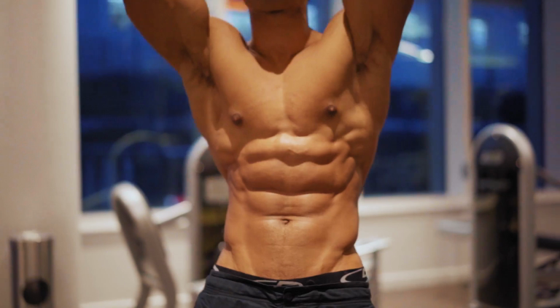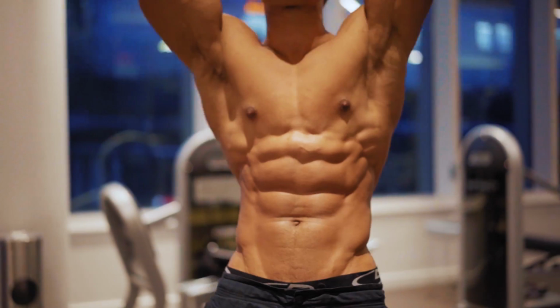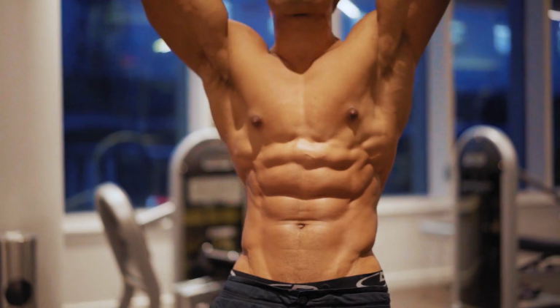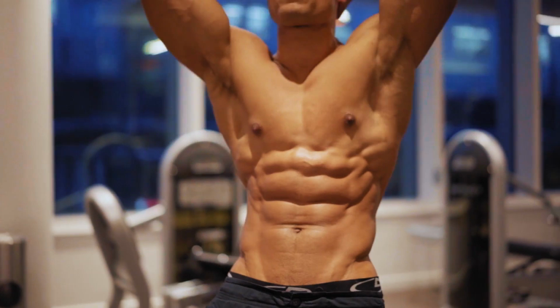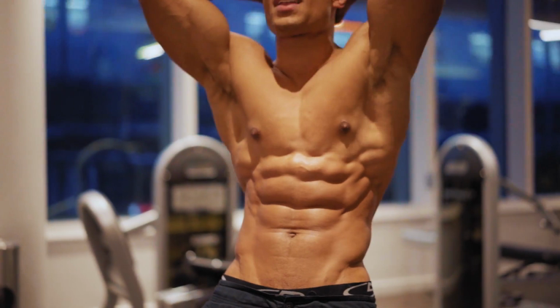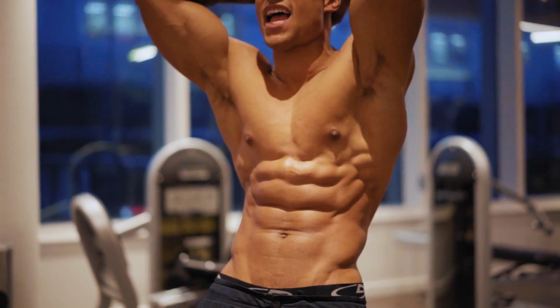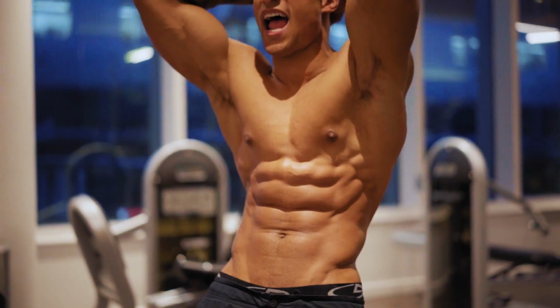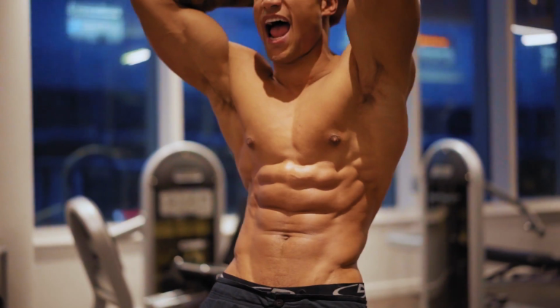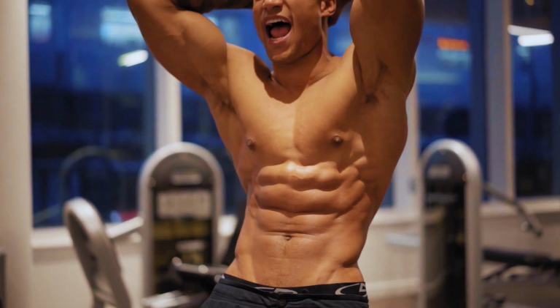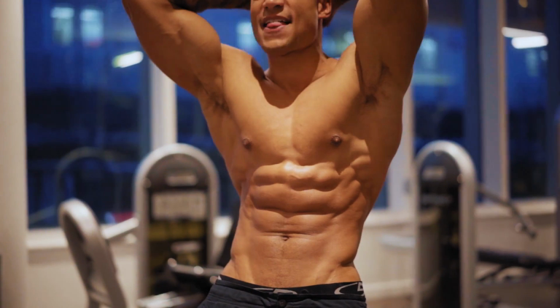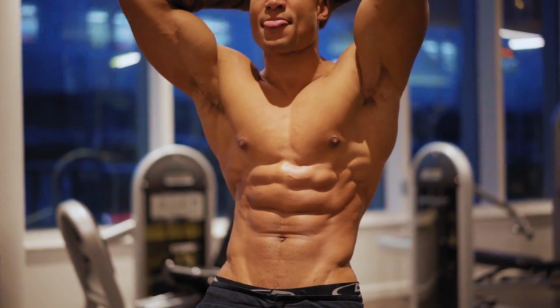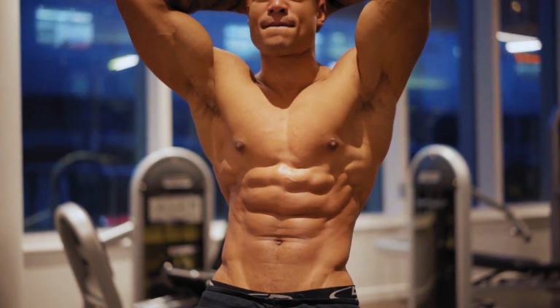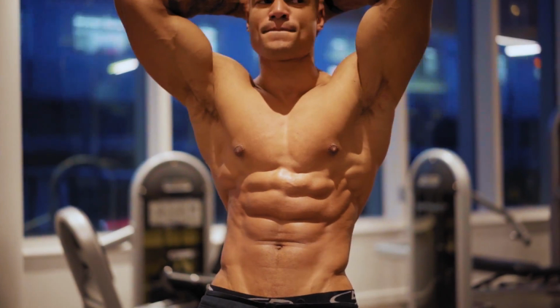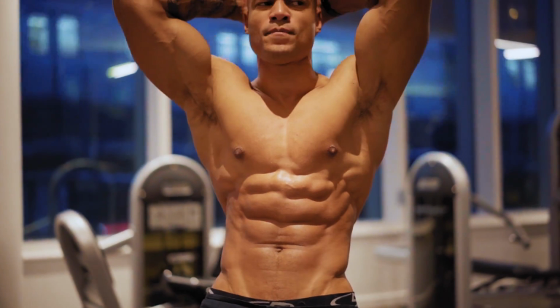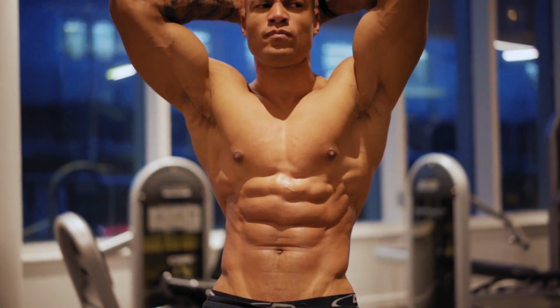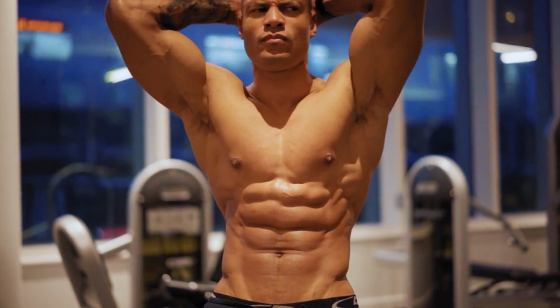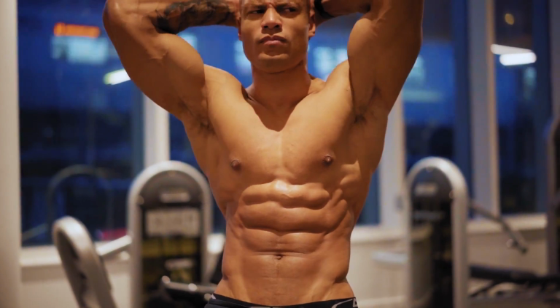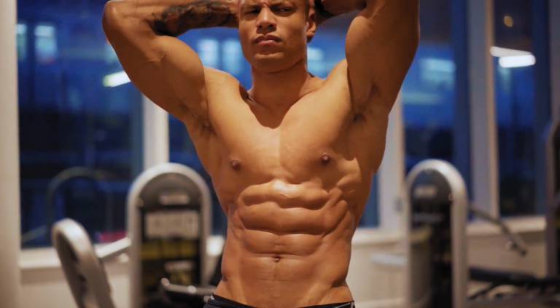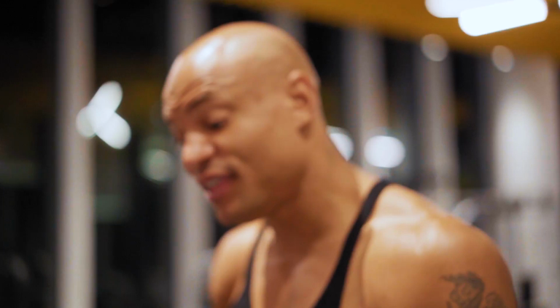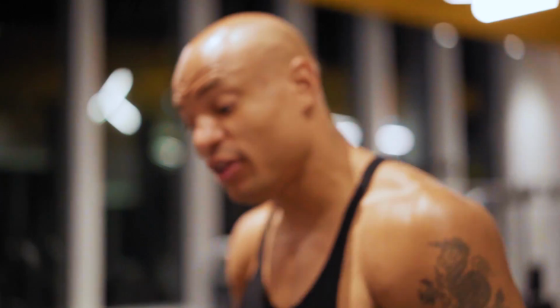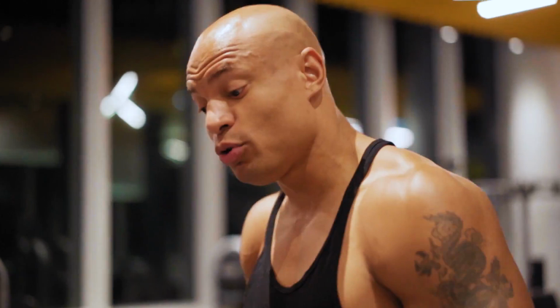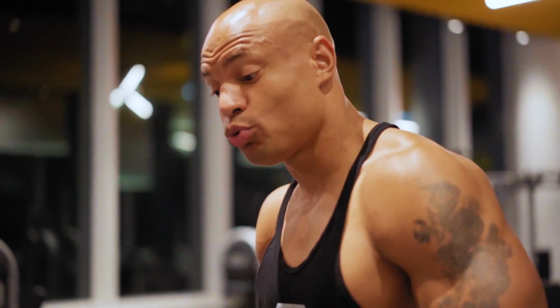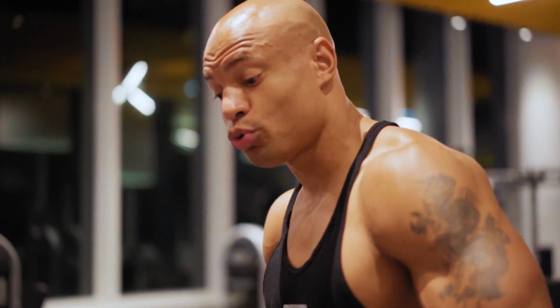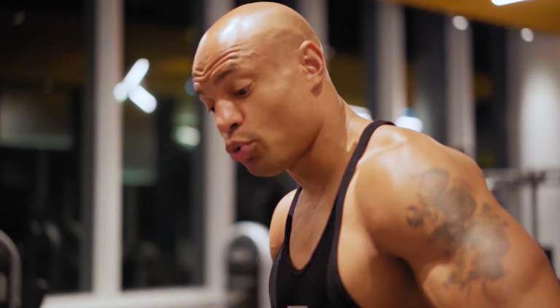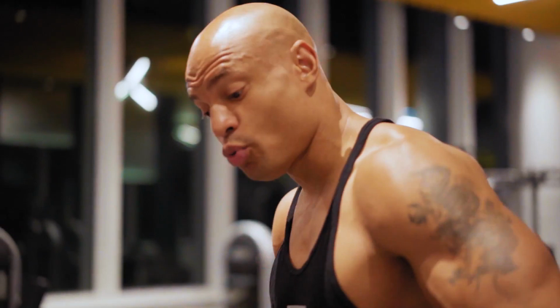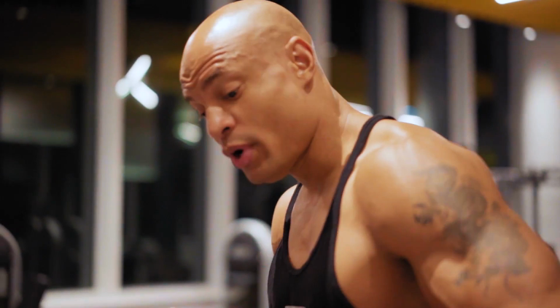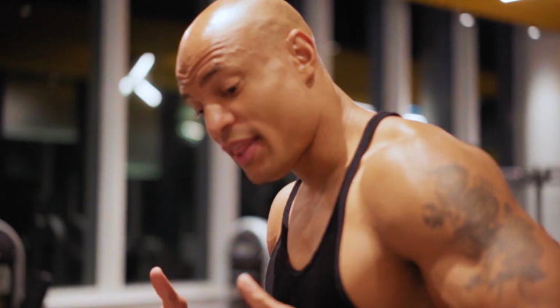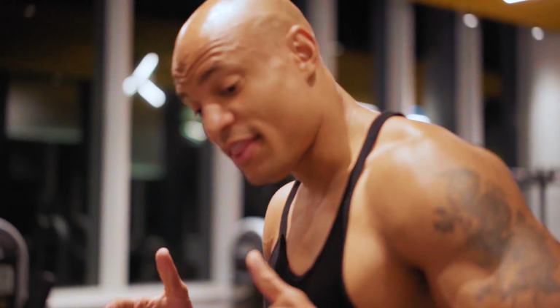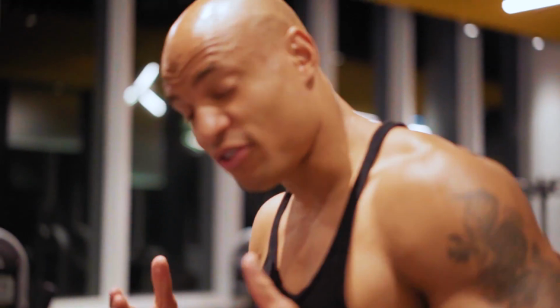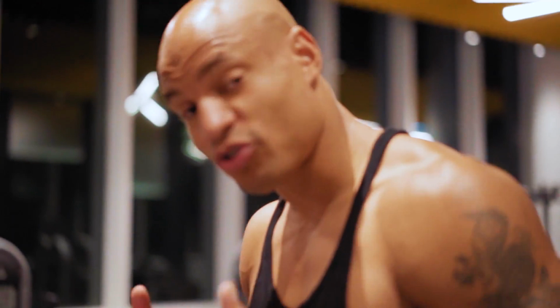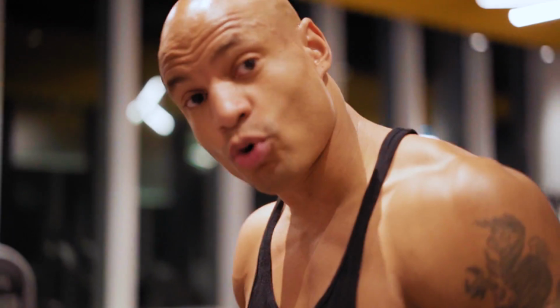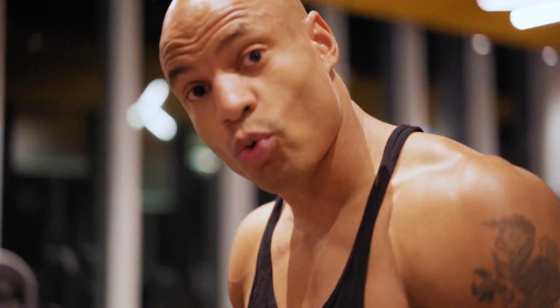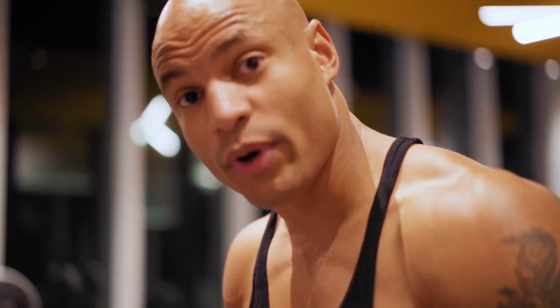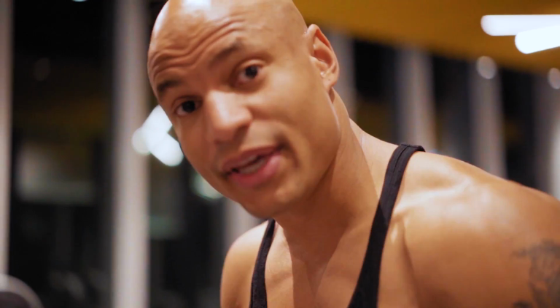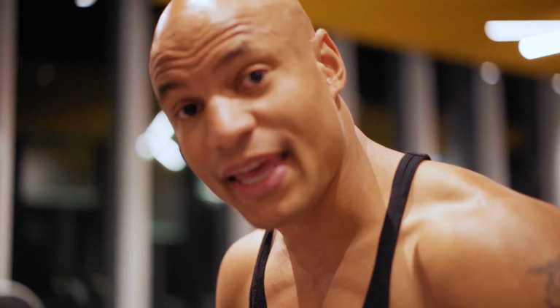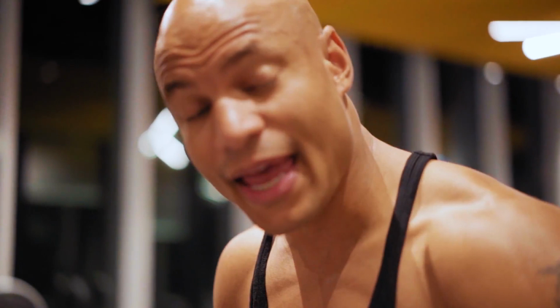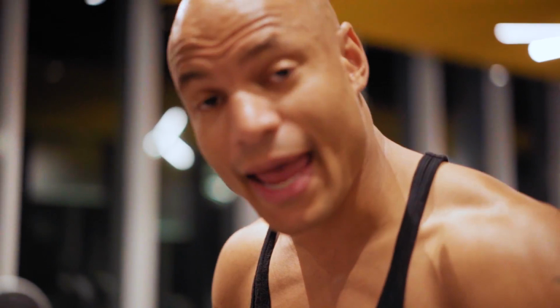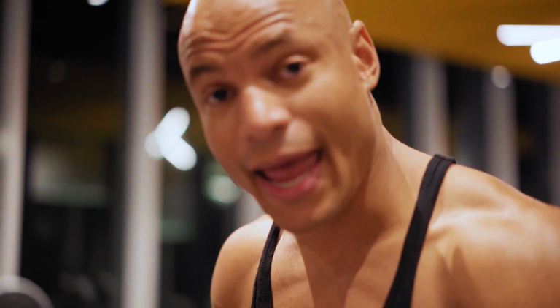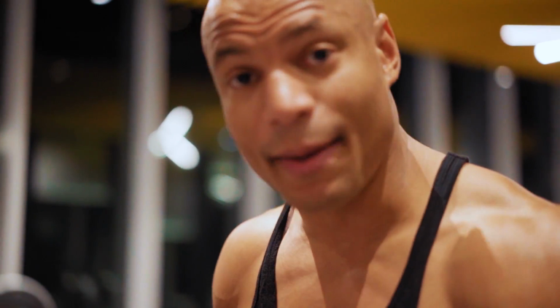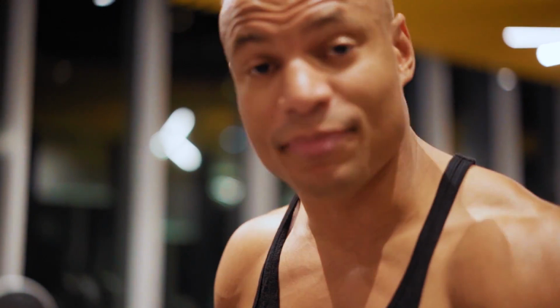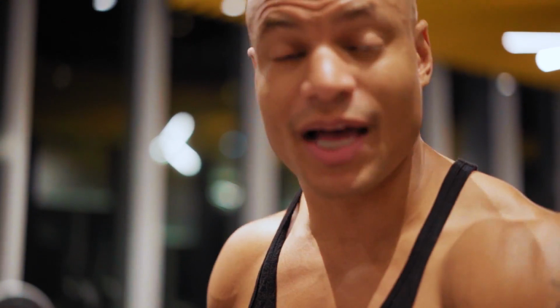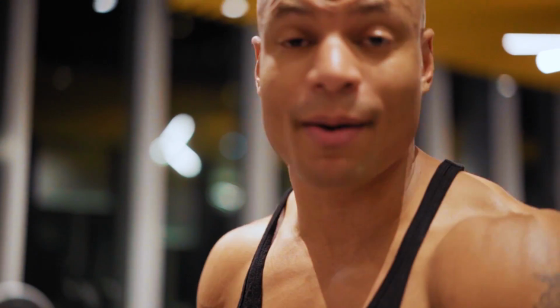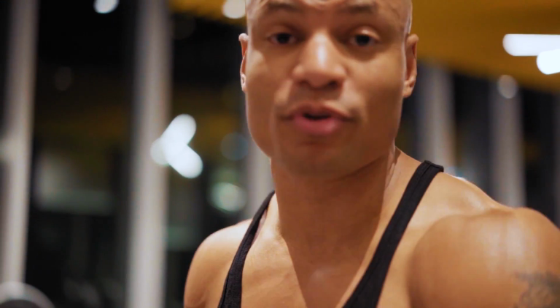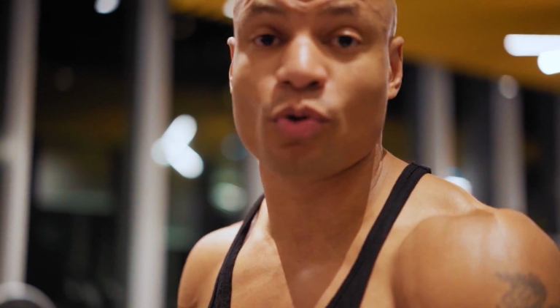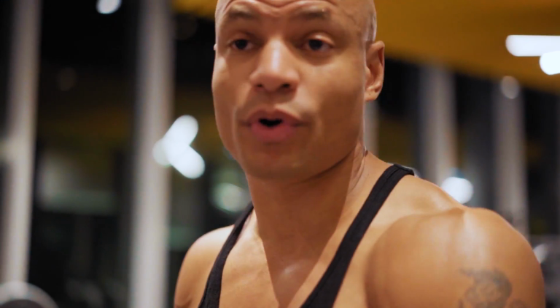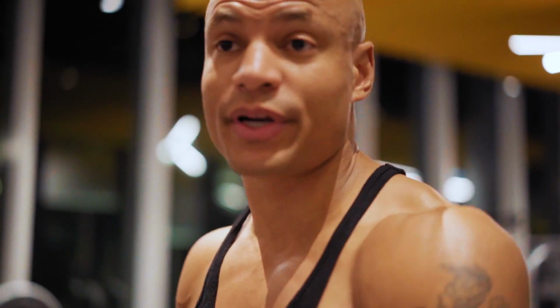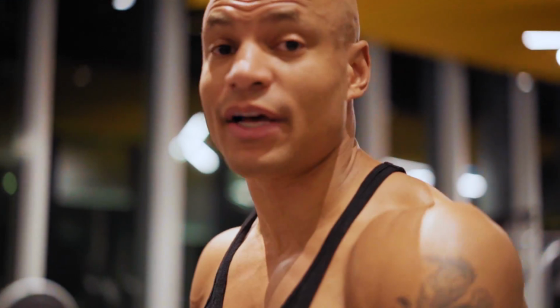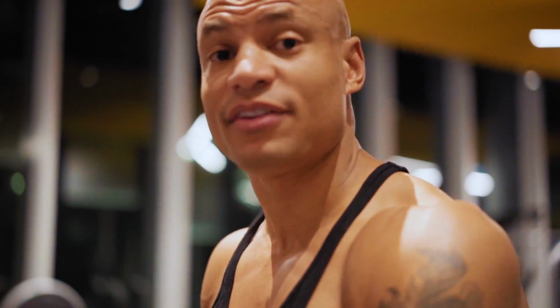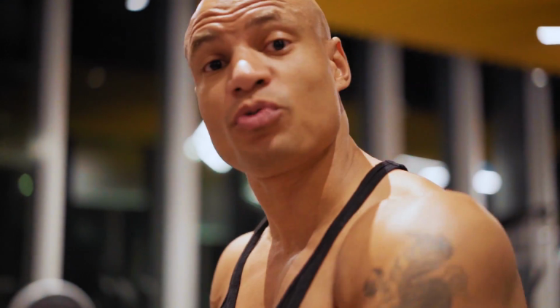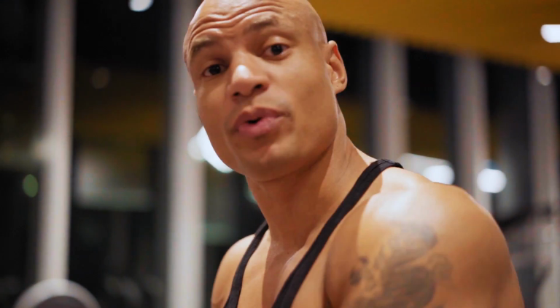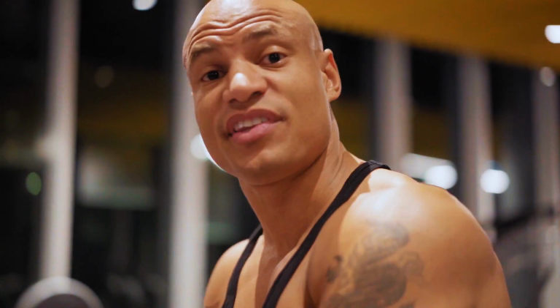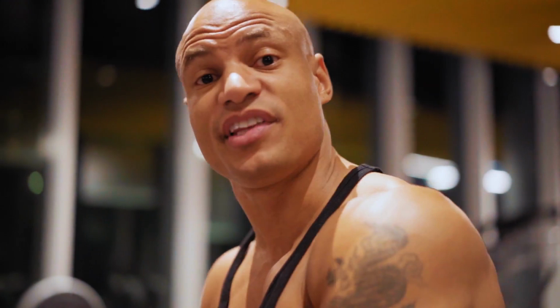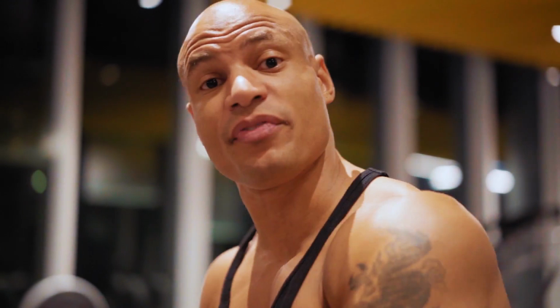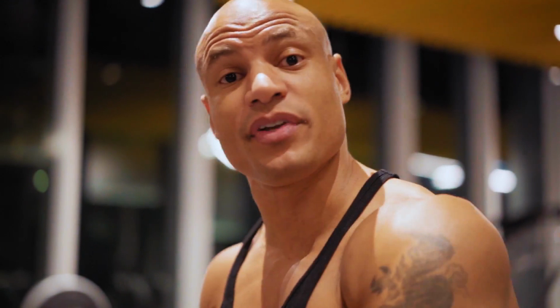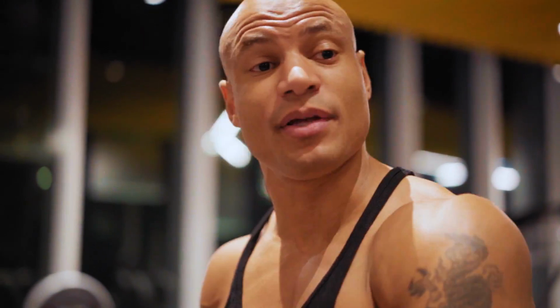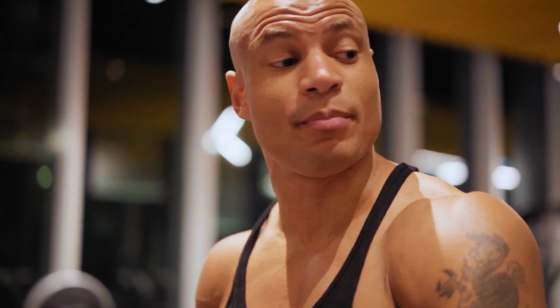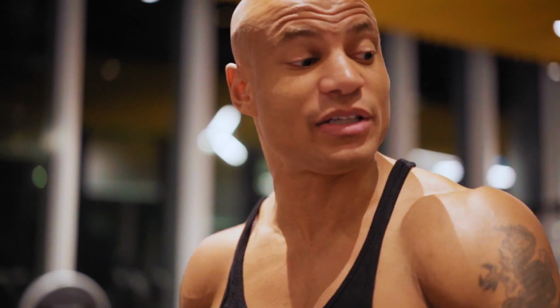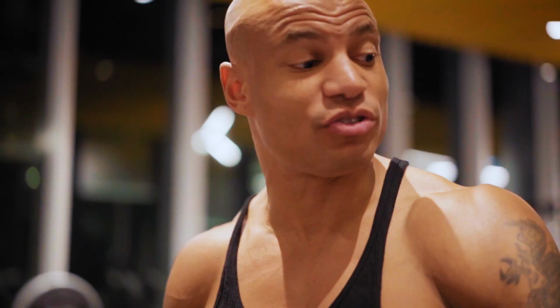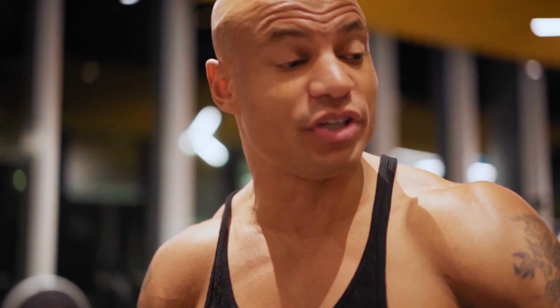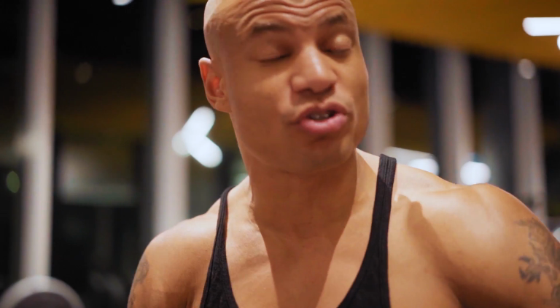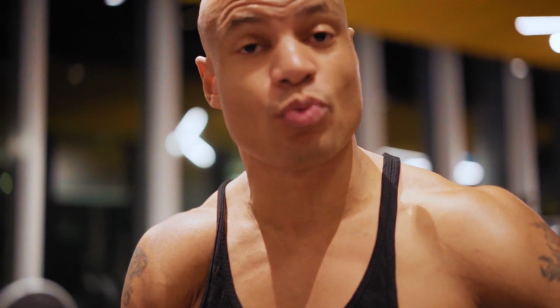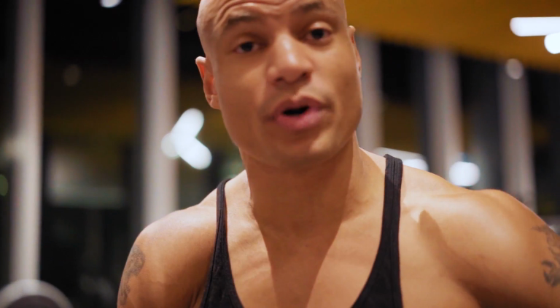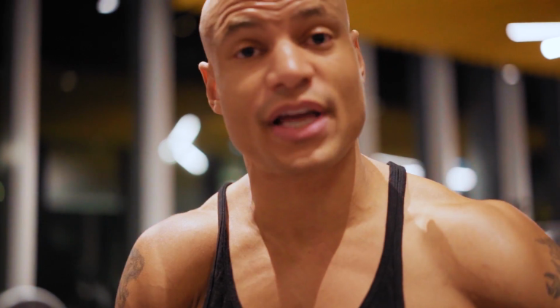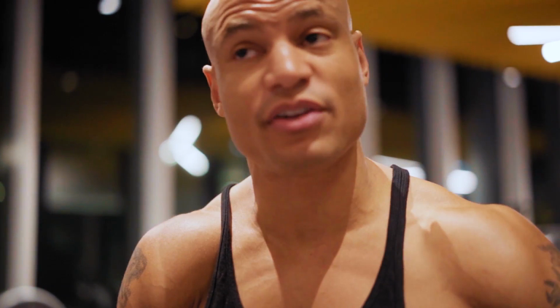Yo, what's going on? It's your man Brandon Carter. I want to take you through this quick abdominal workout. This one is different than my traditional workouts.